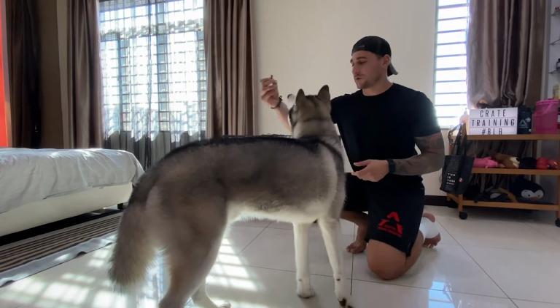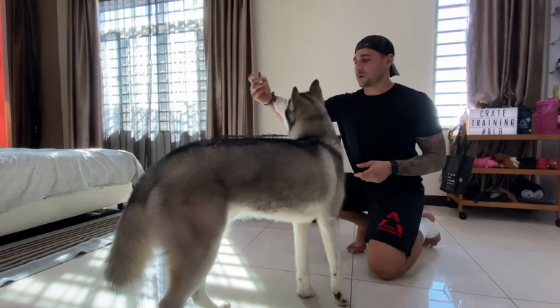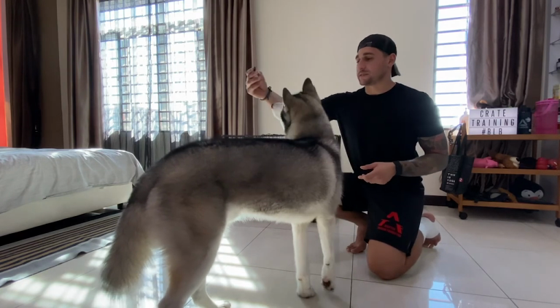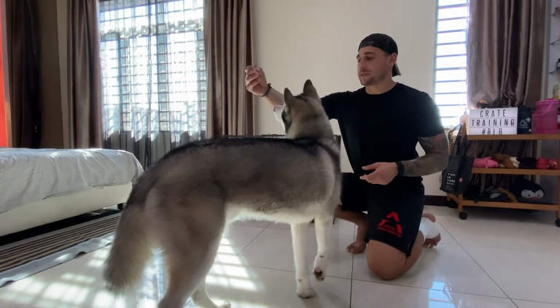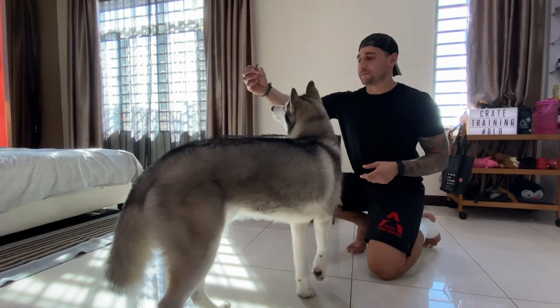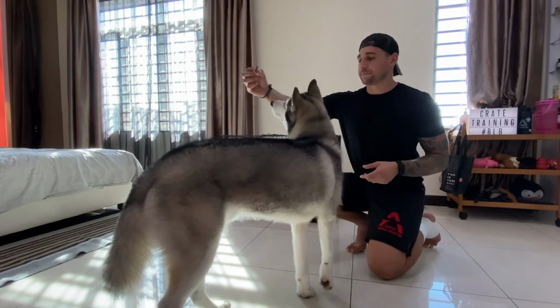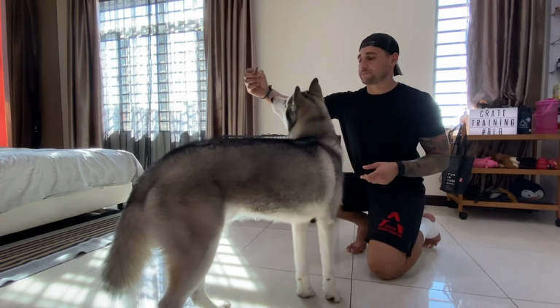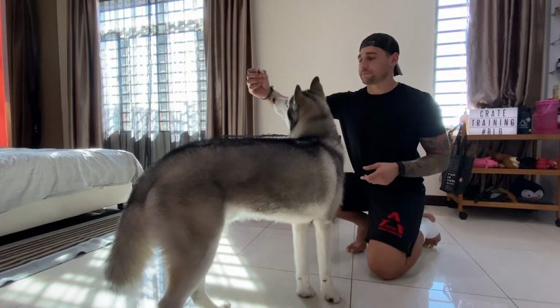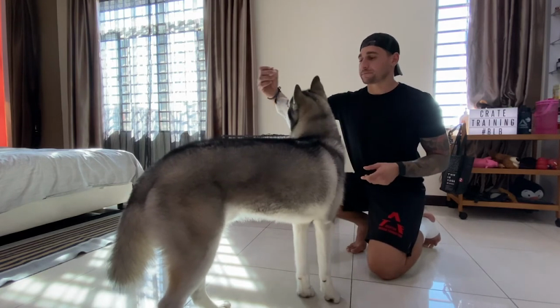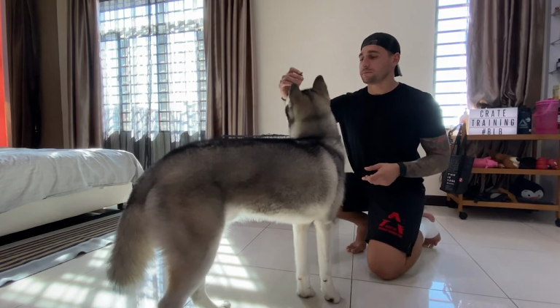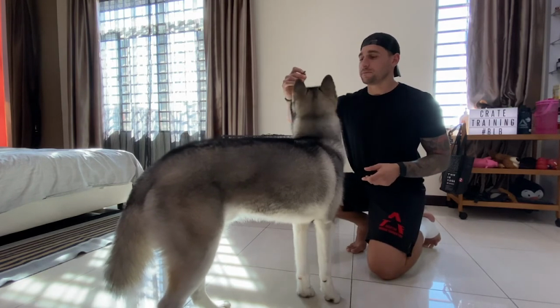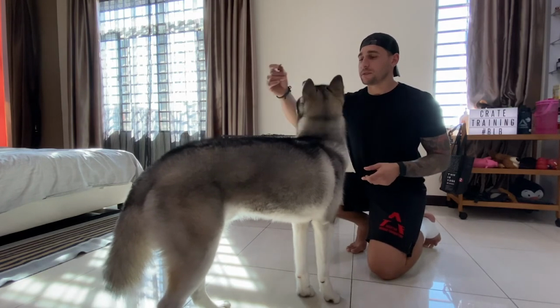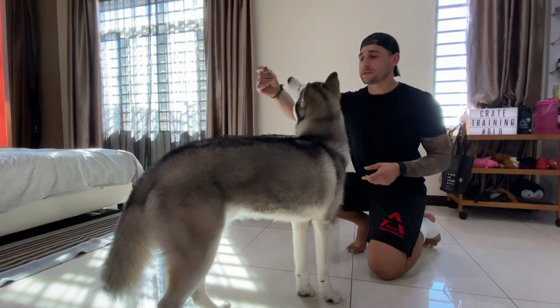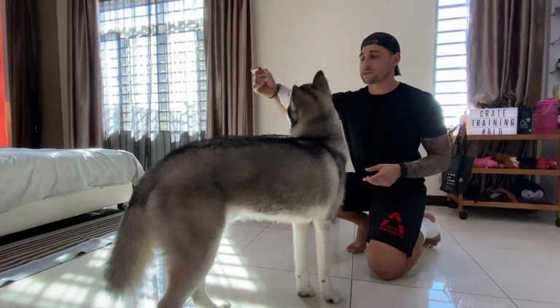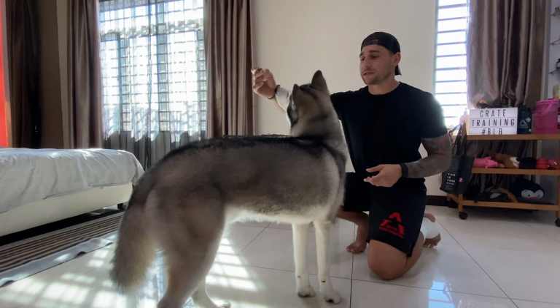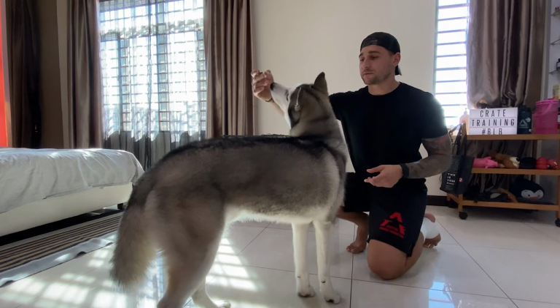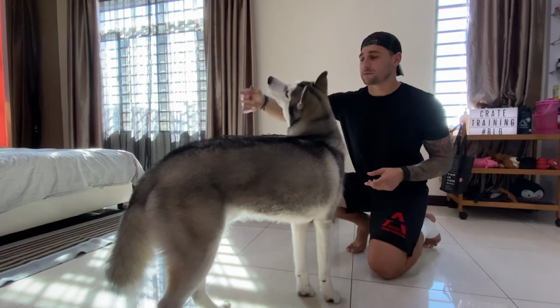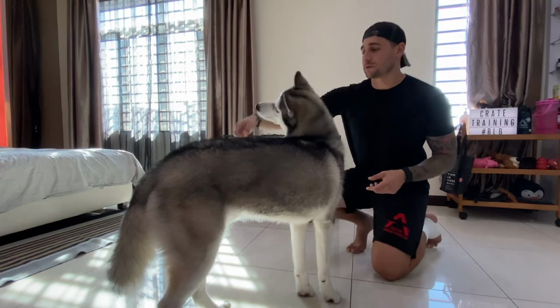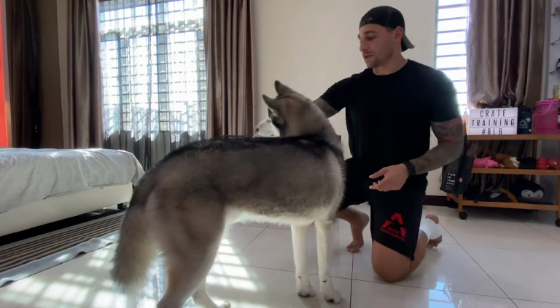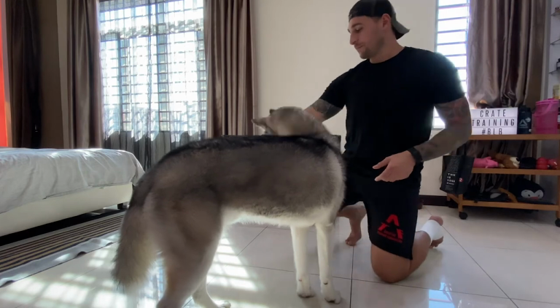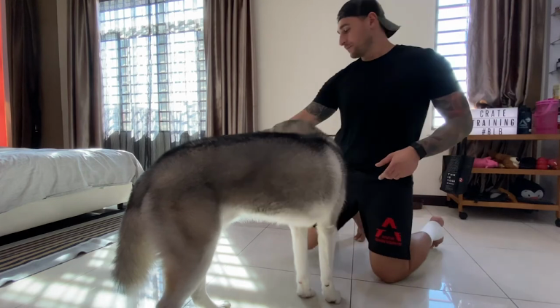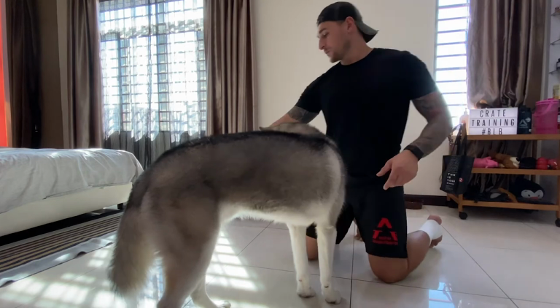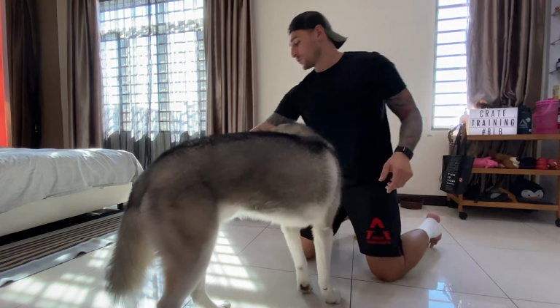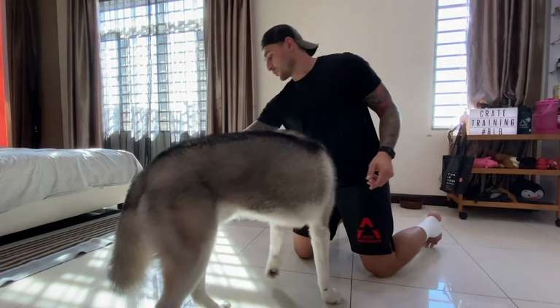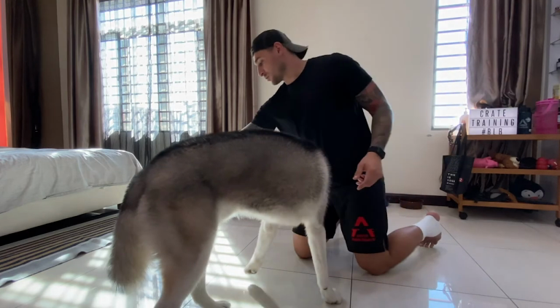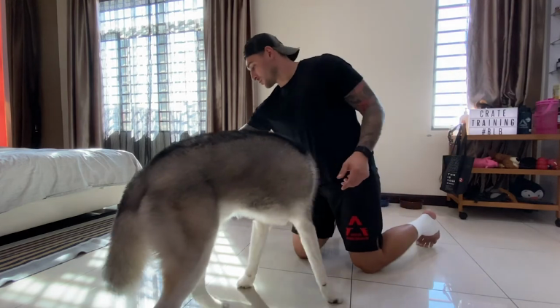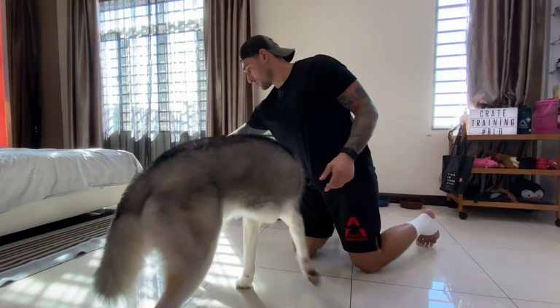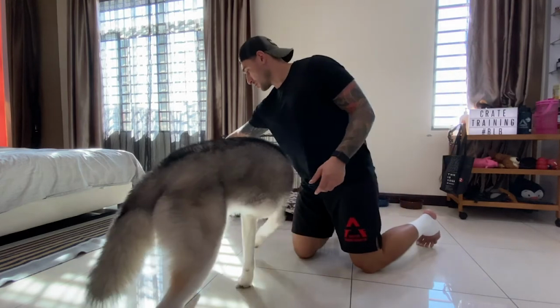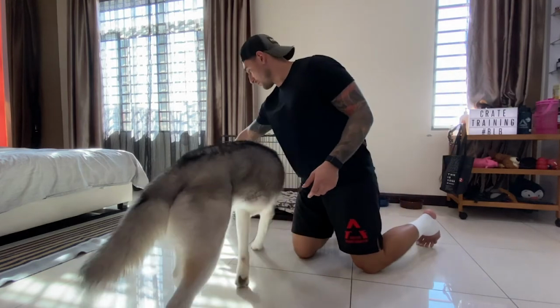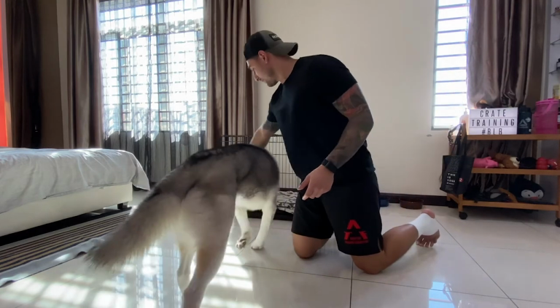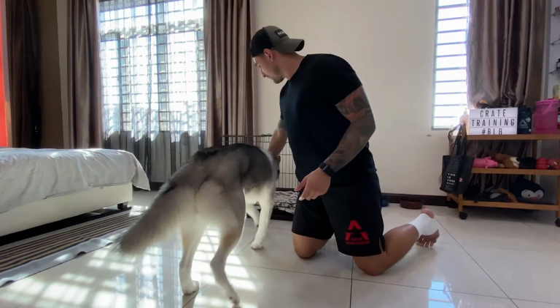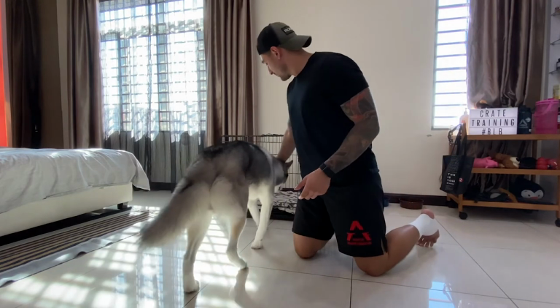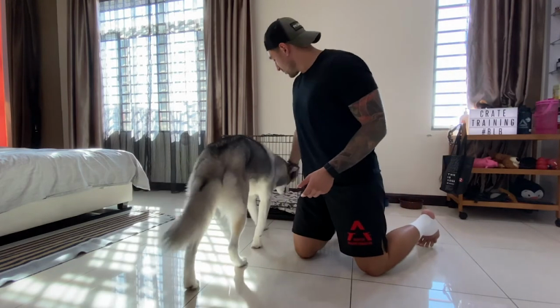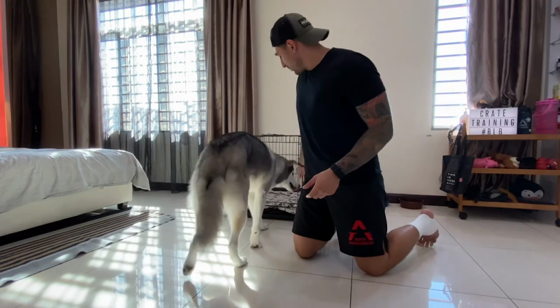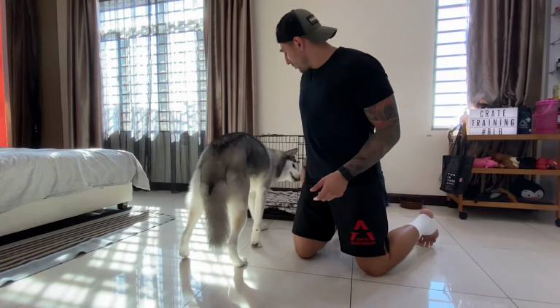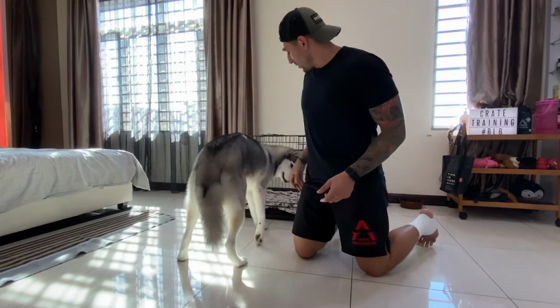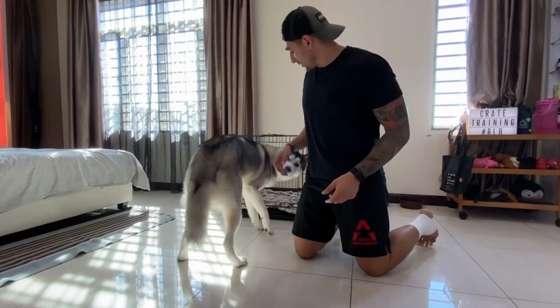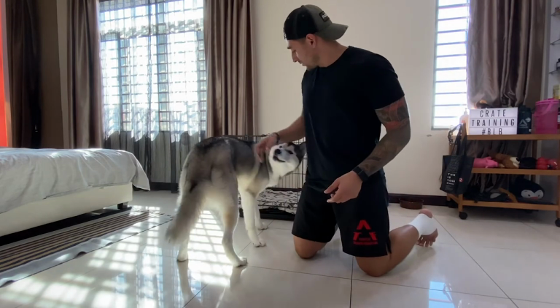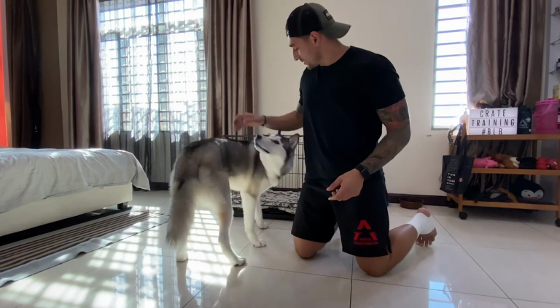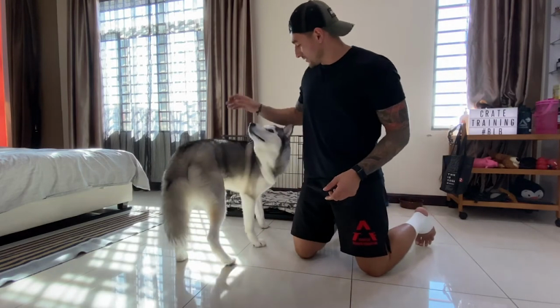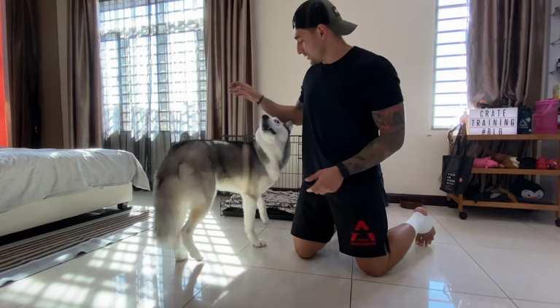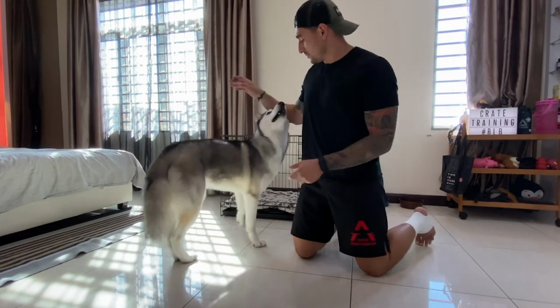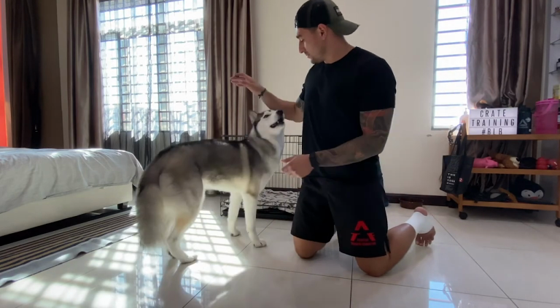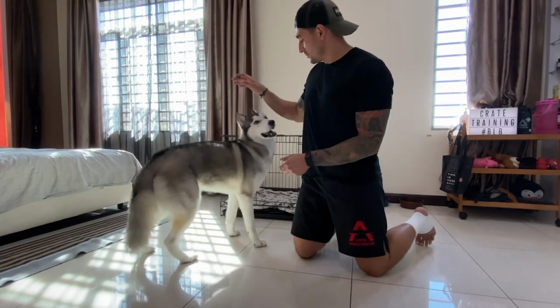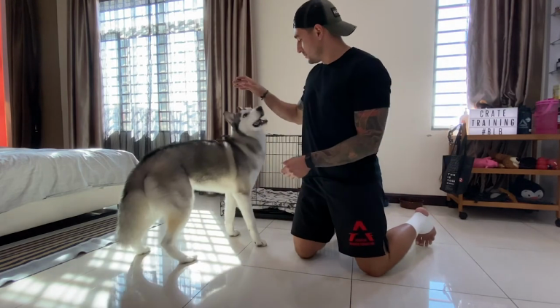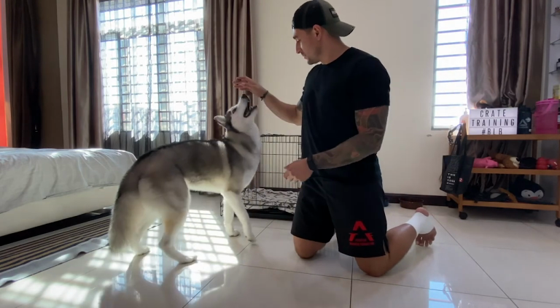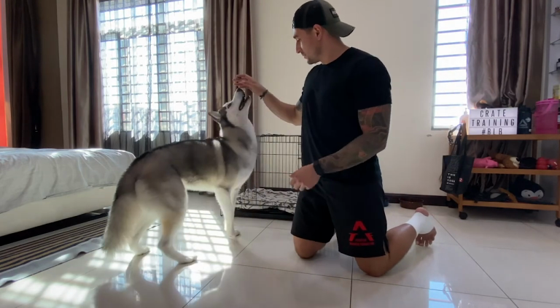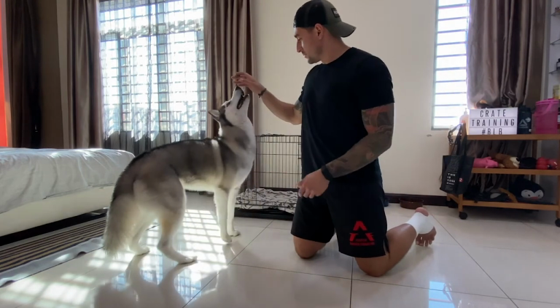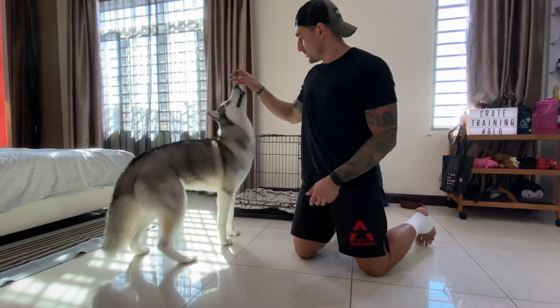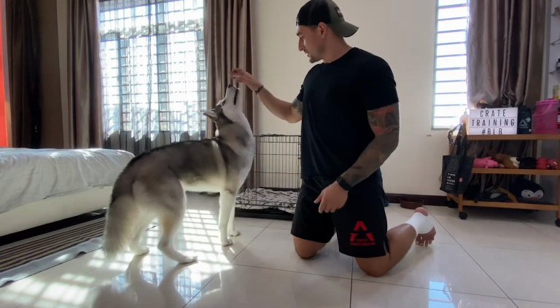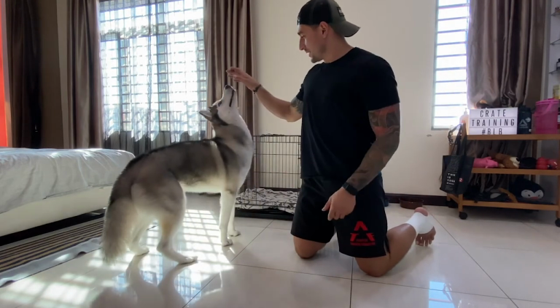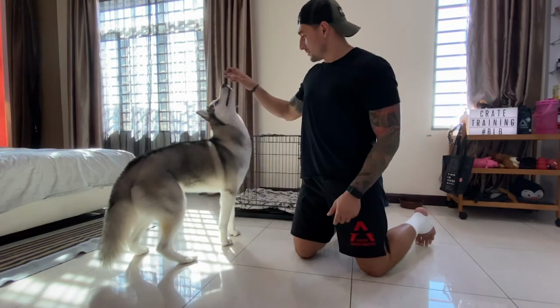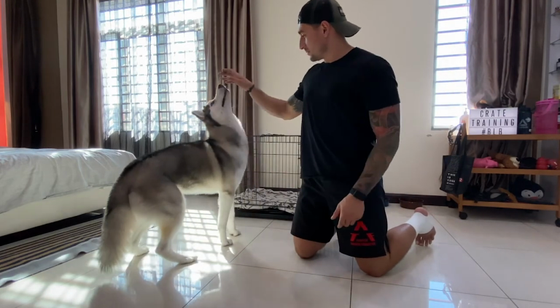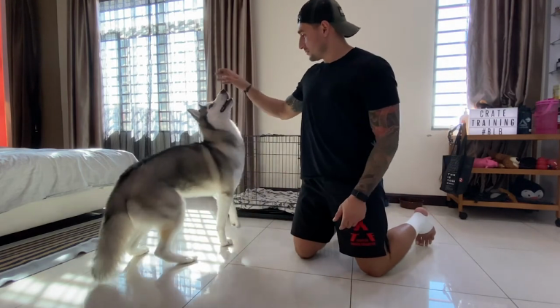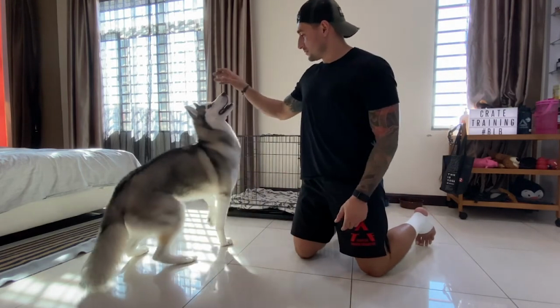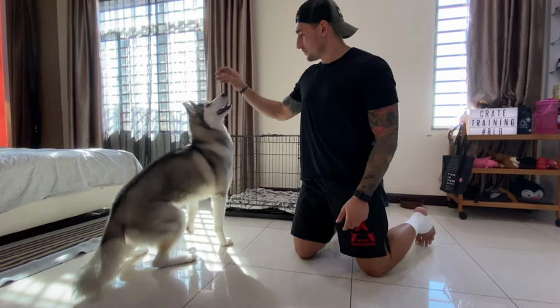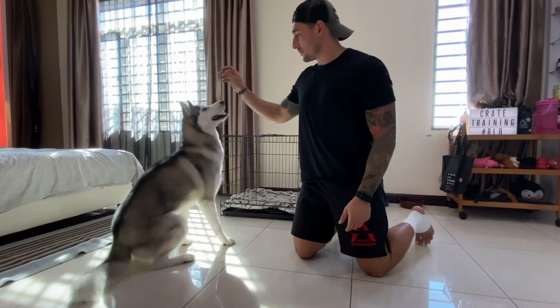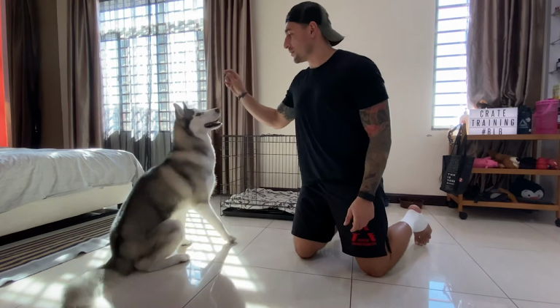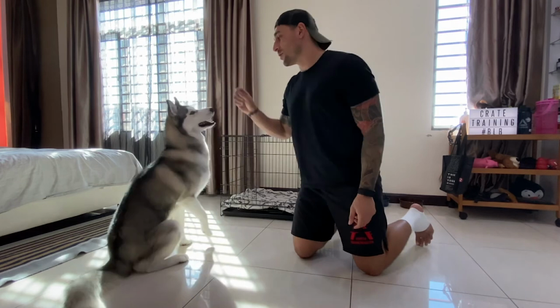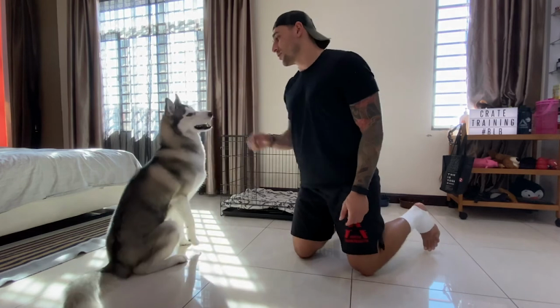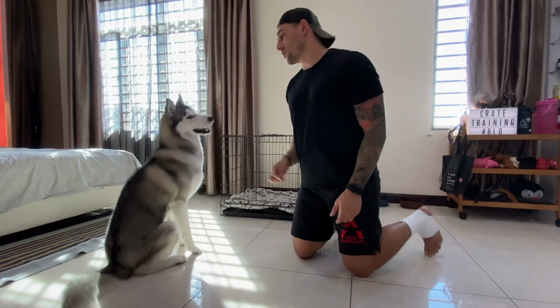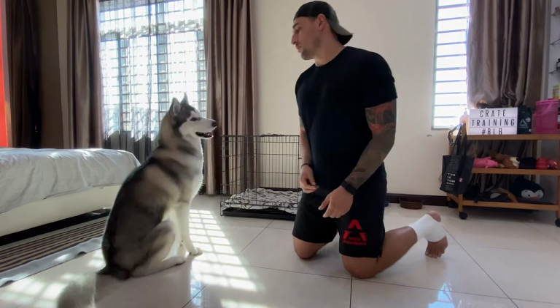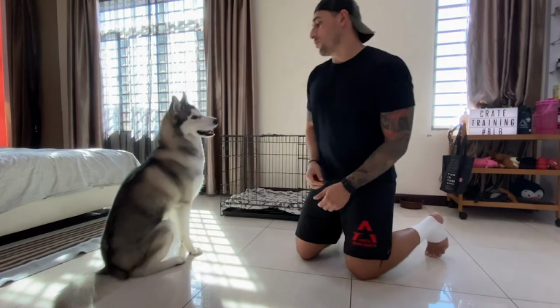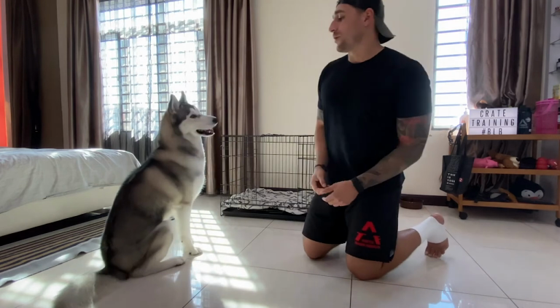Go ahead and sit. Sit. Come. Good boy. Sit. Good boy.